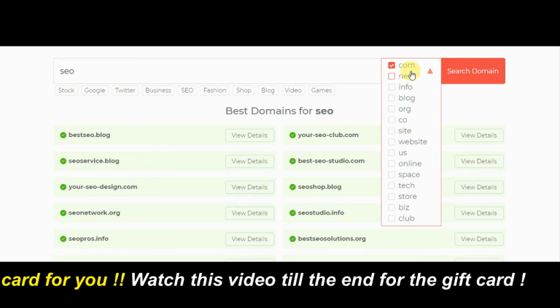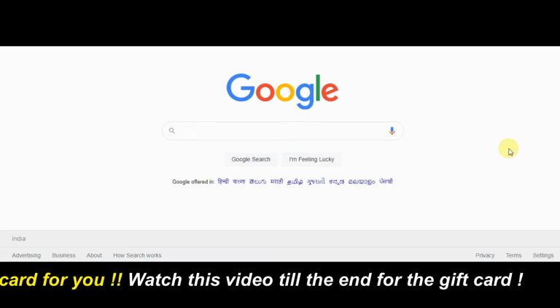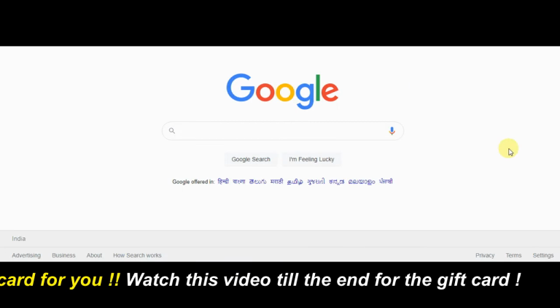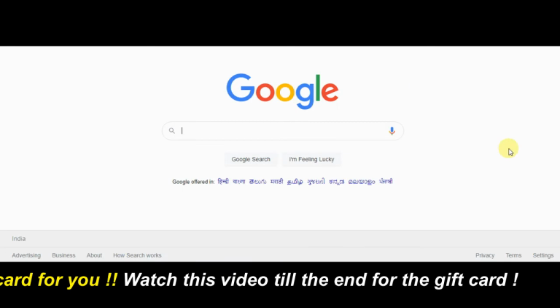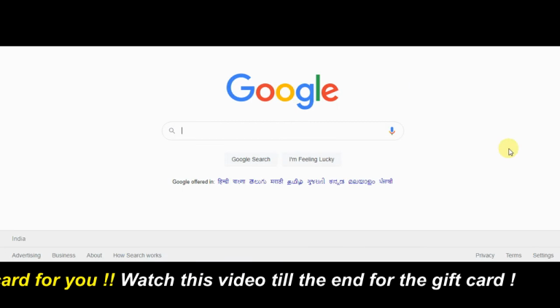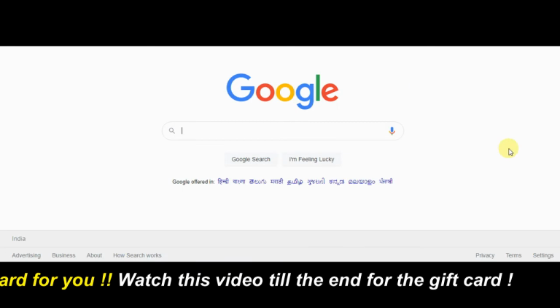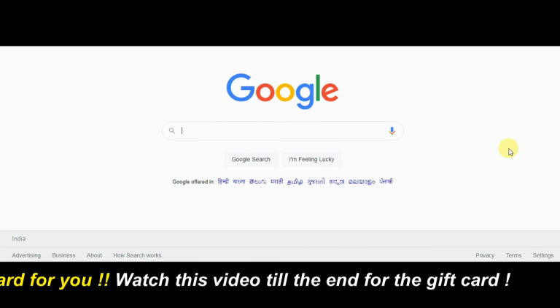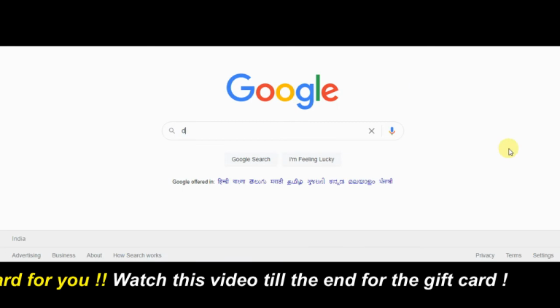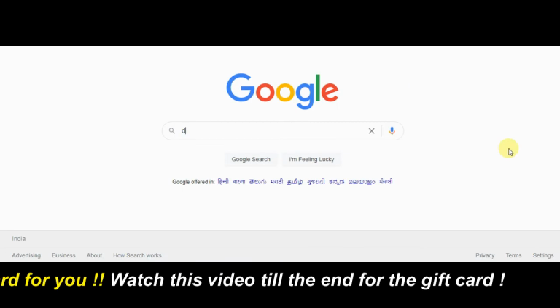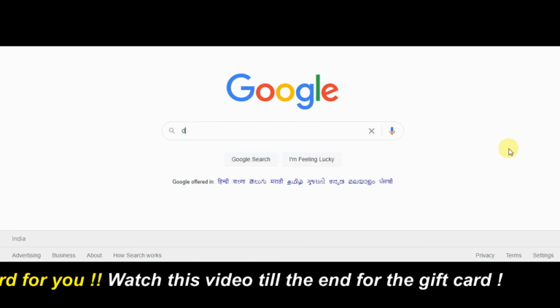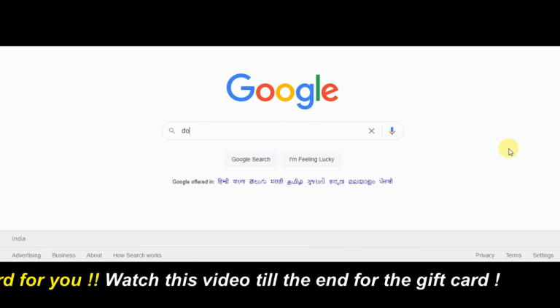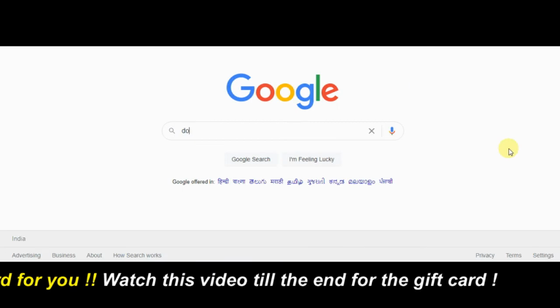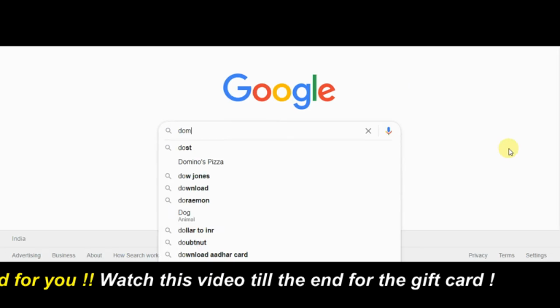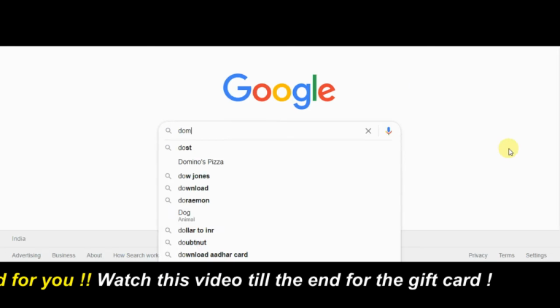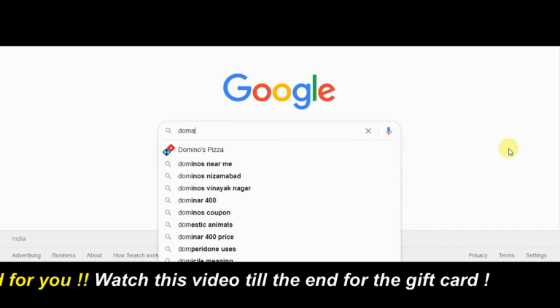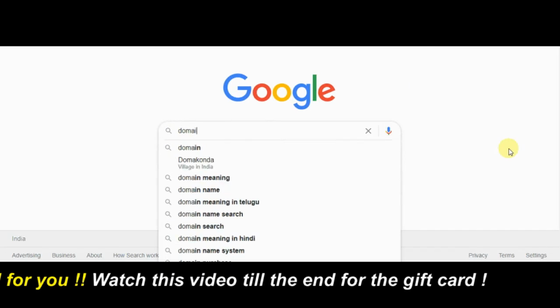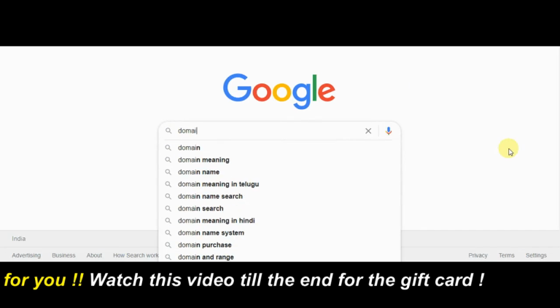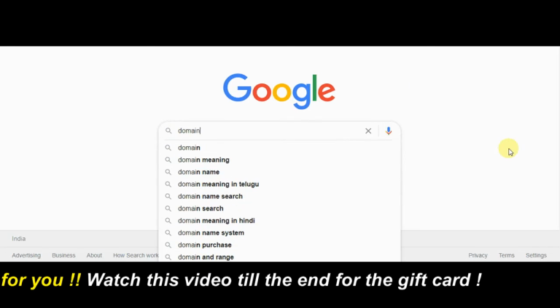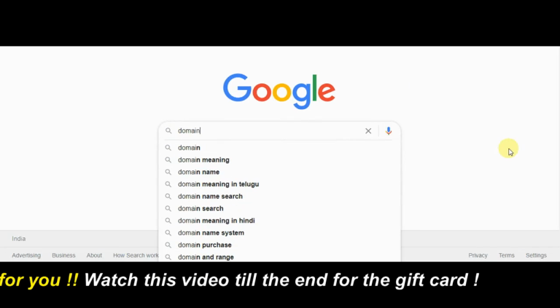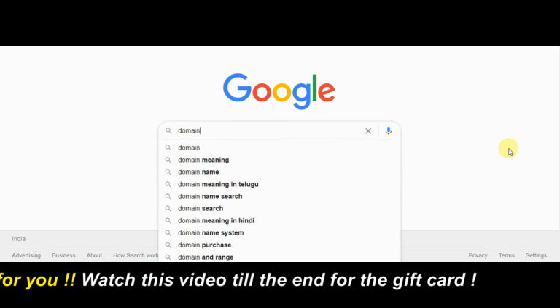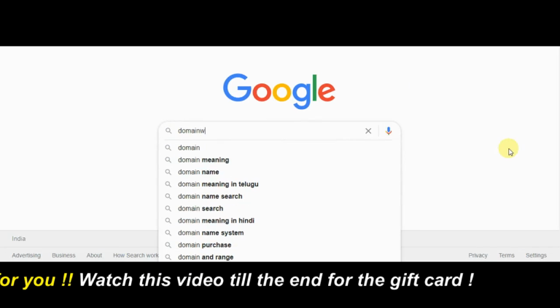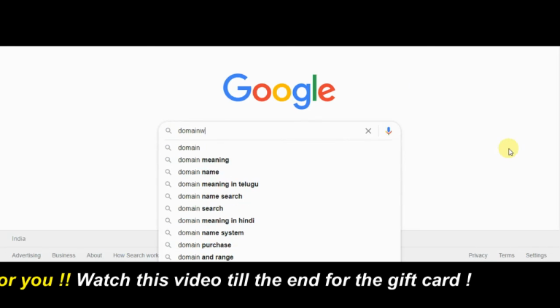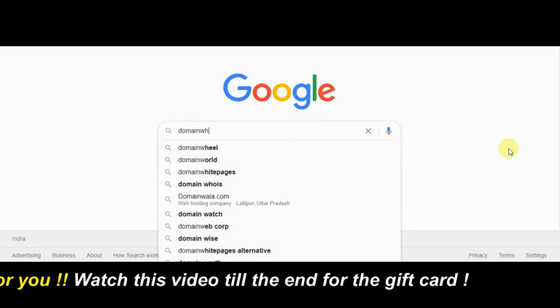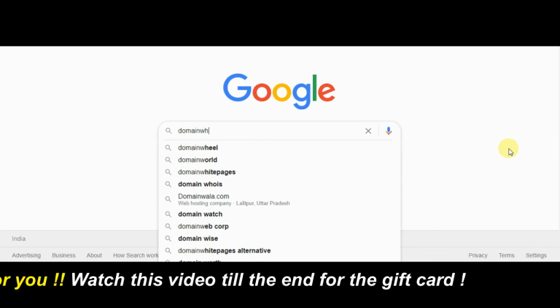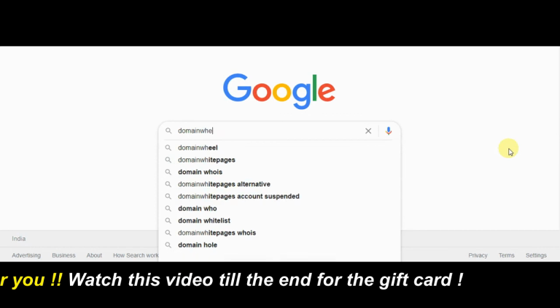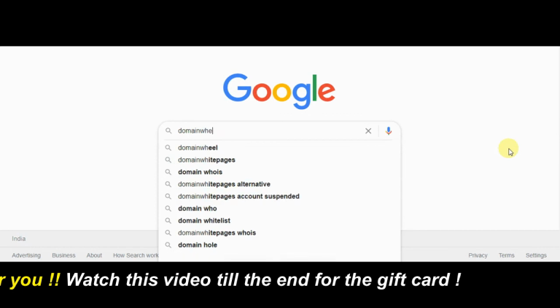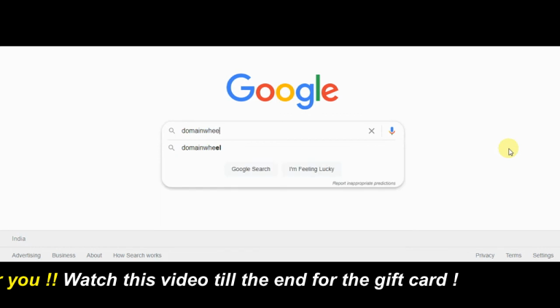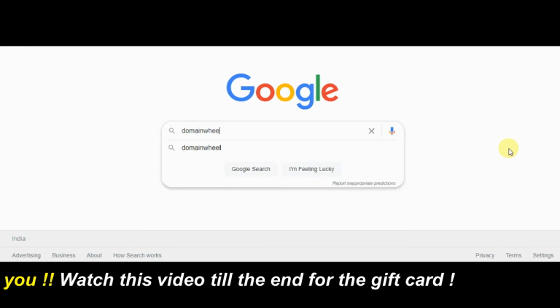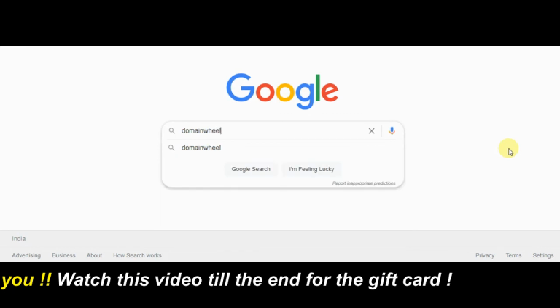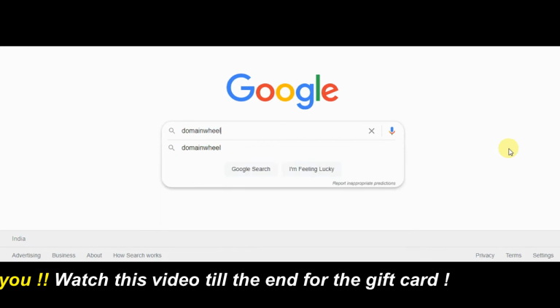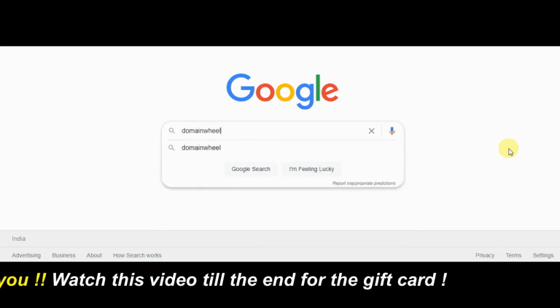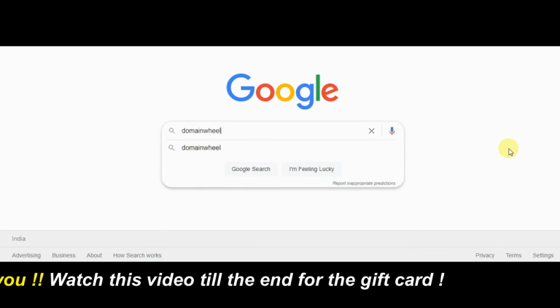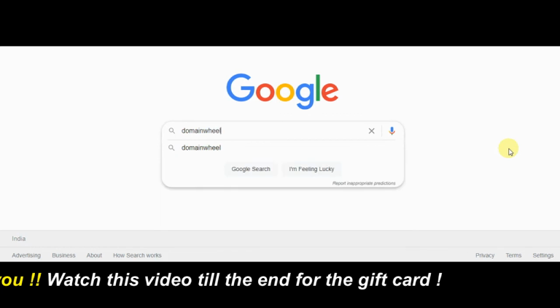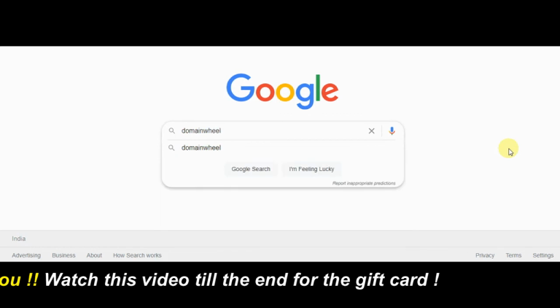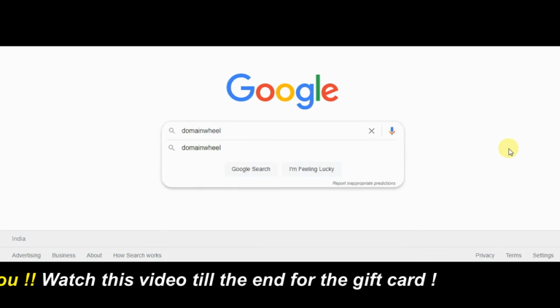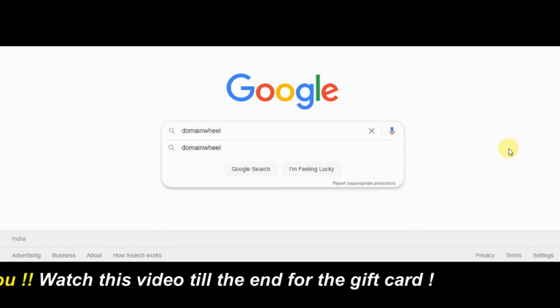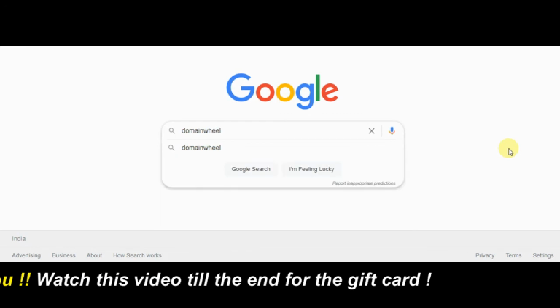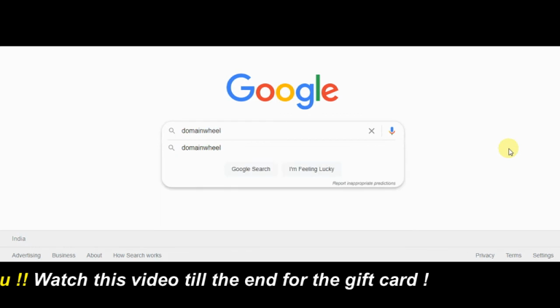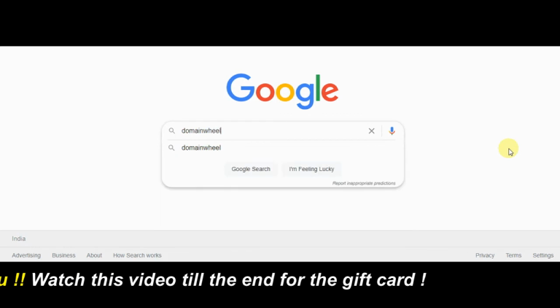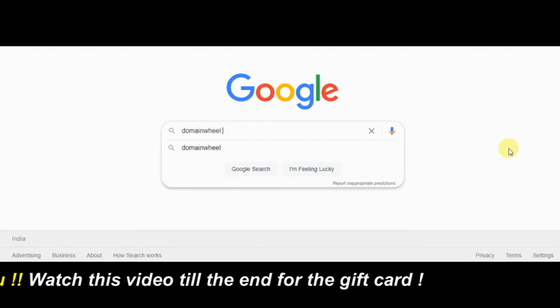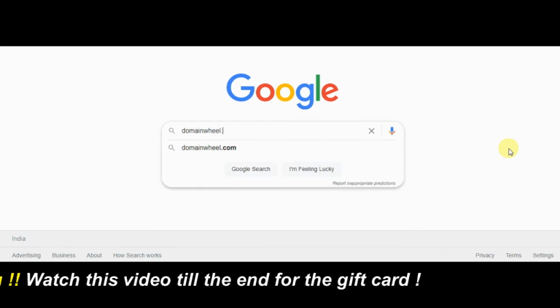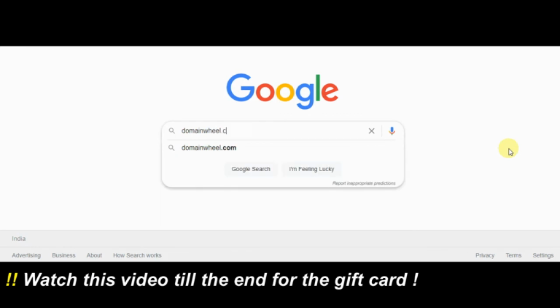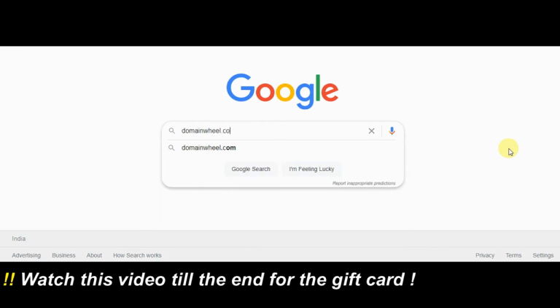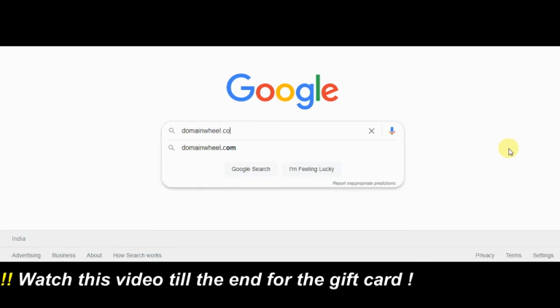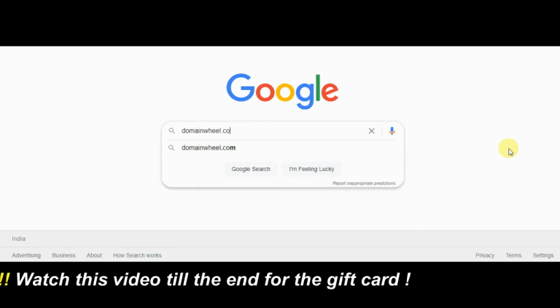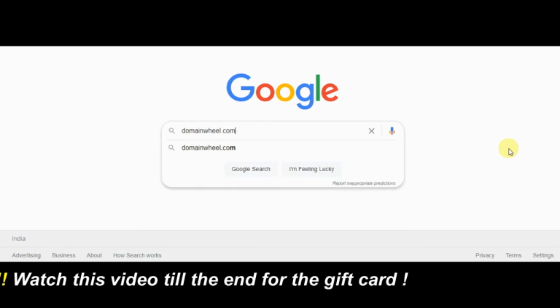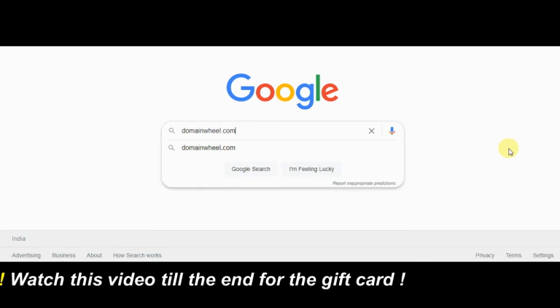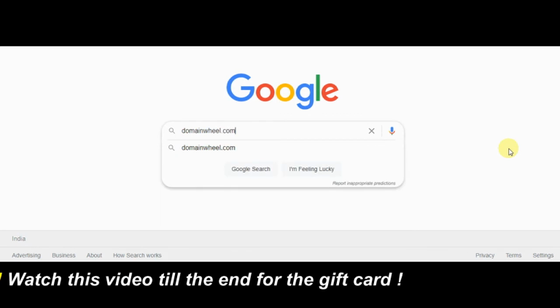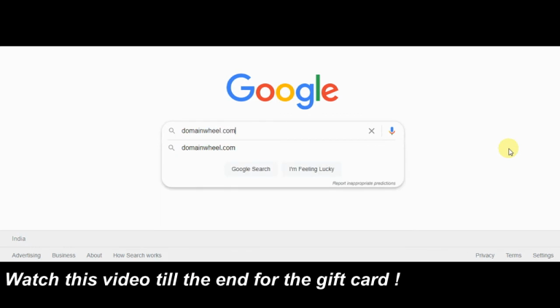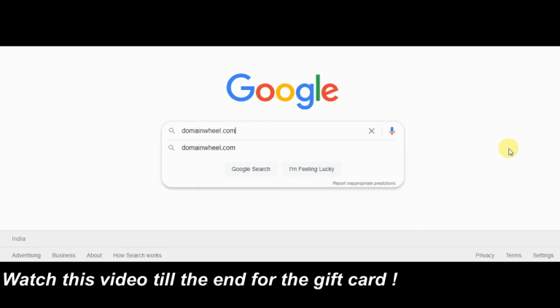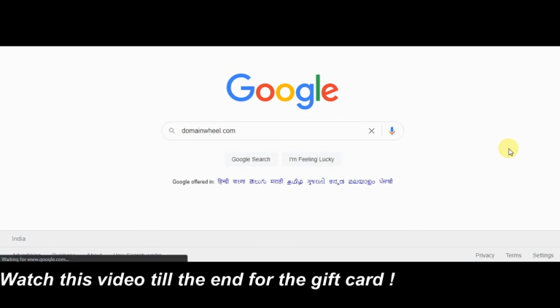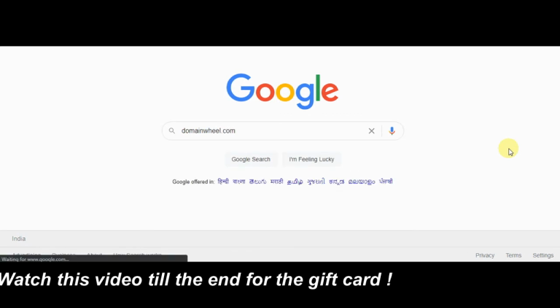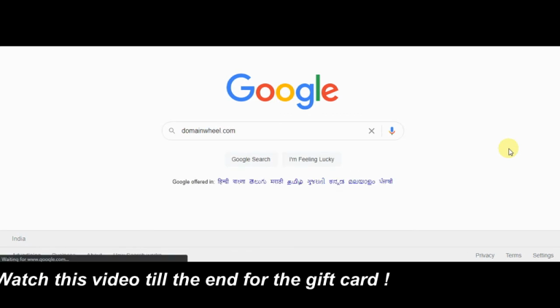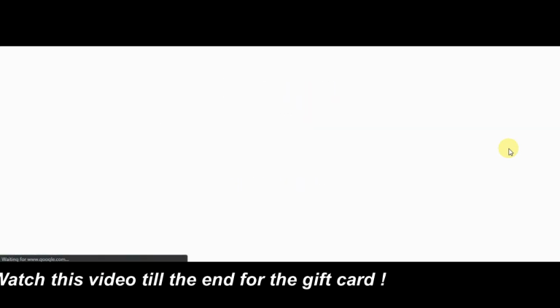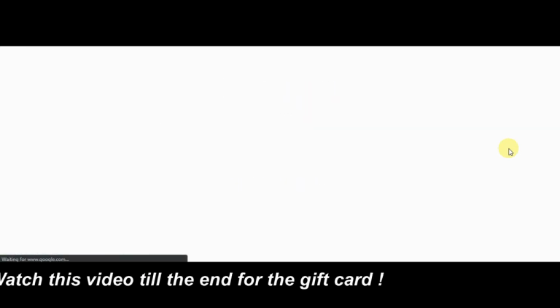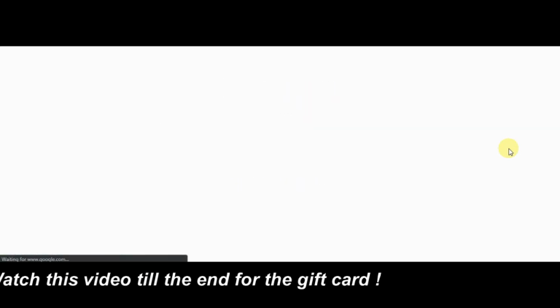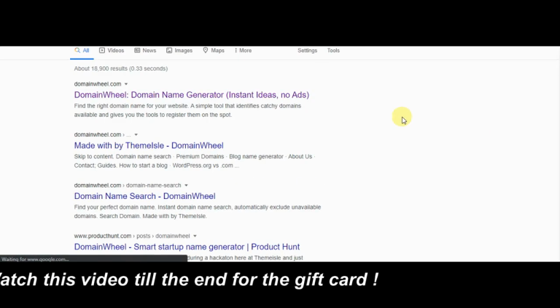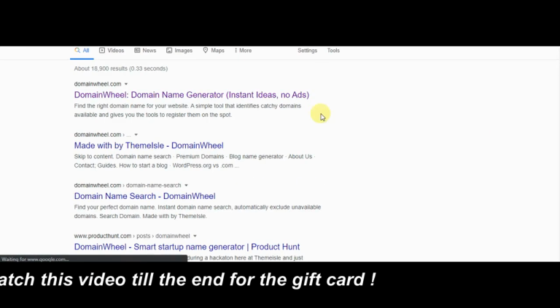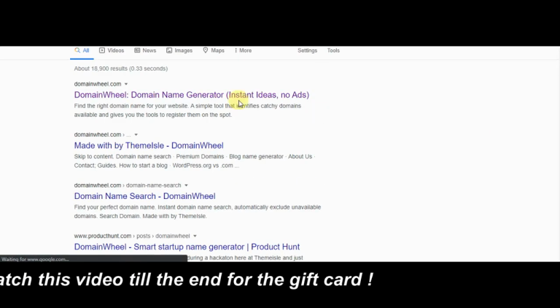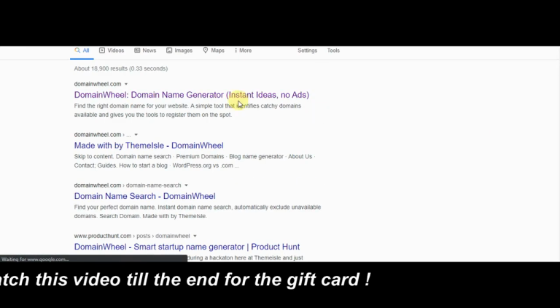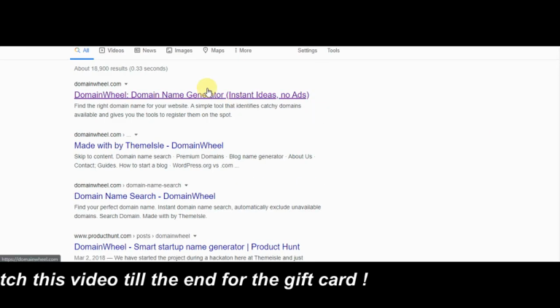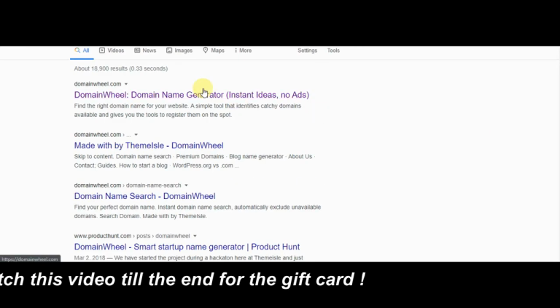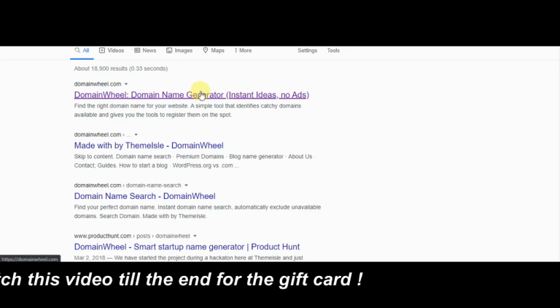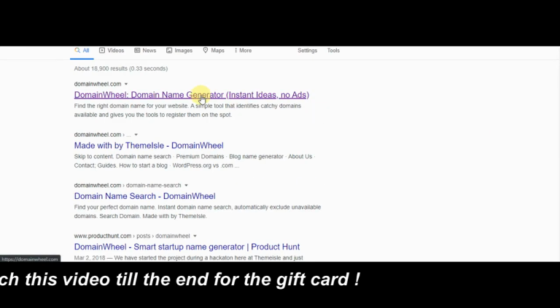Just open Google and do a search for domainwheel.com like this. Visit this website now.